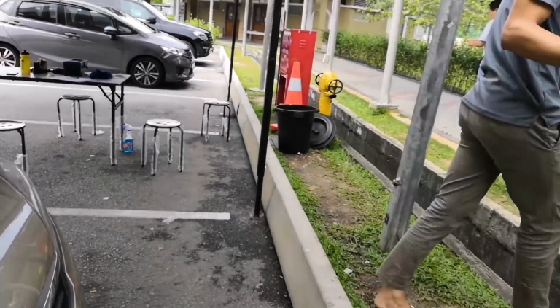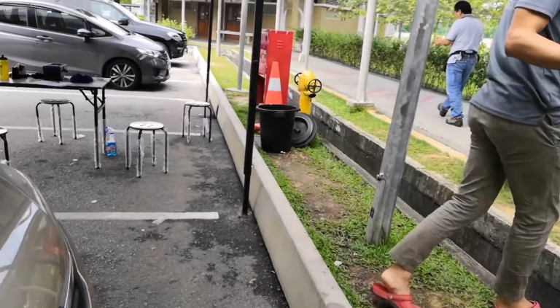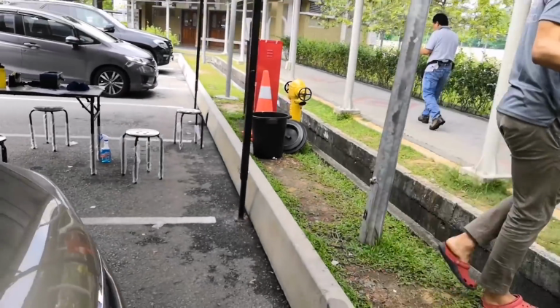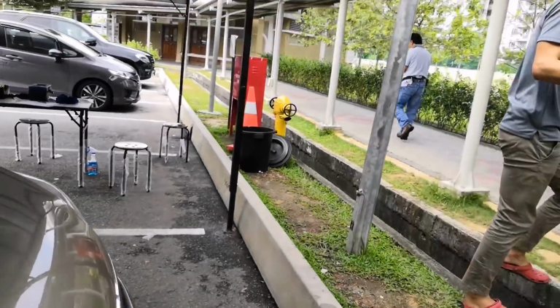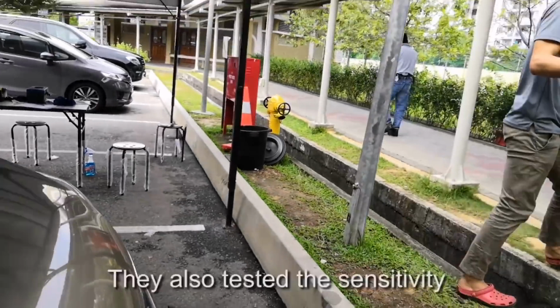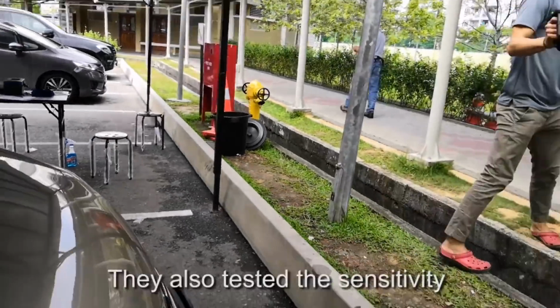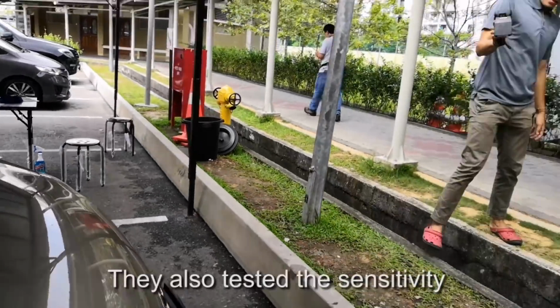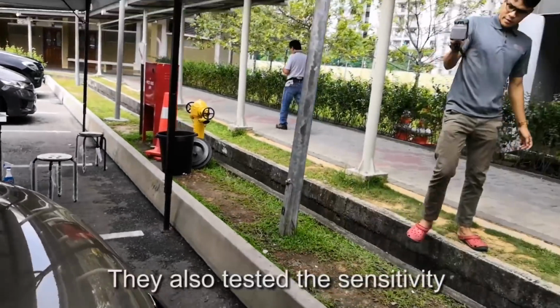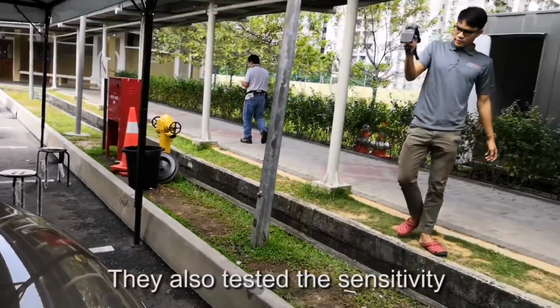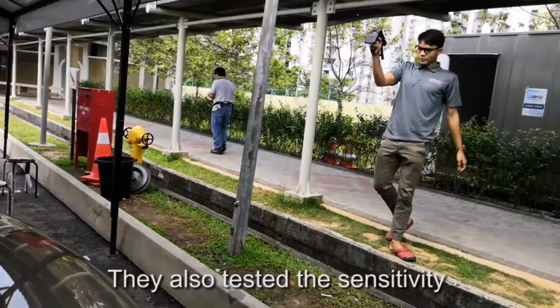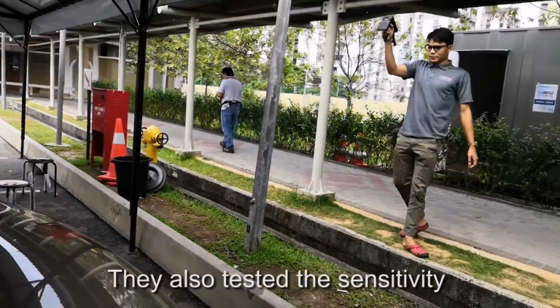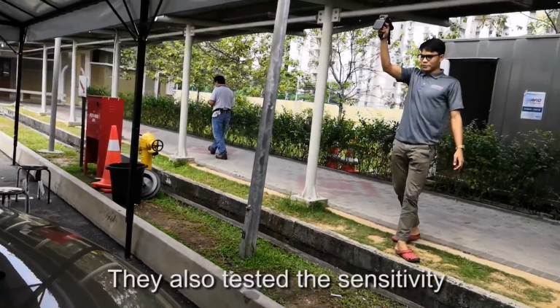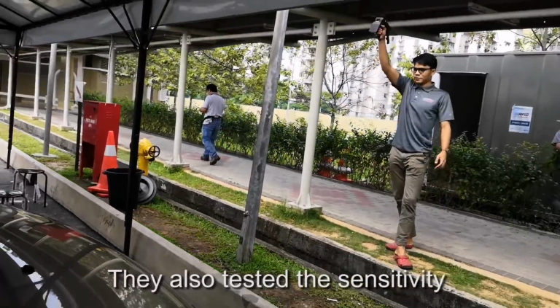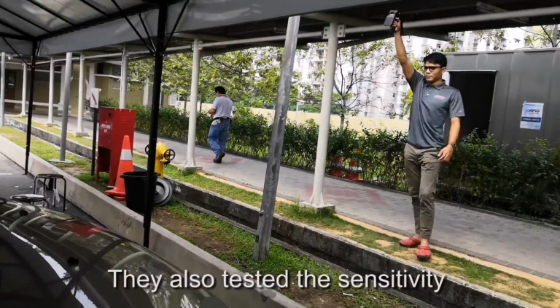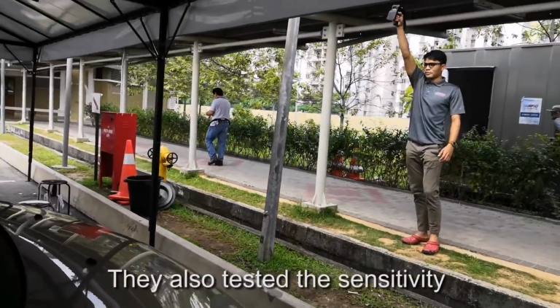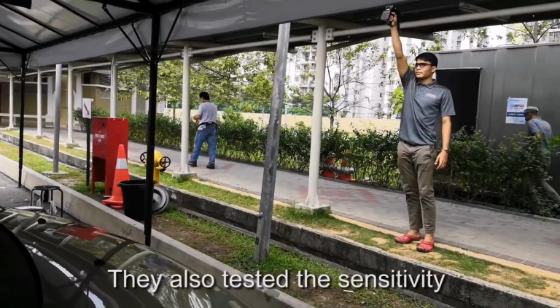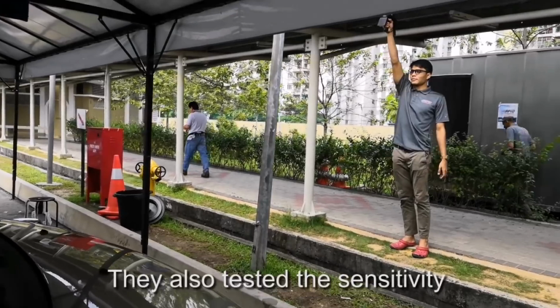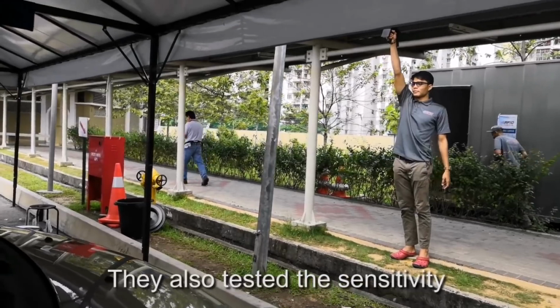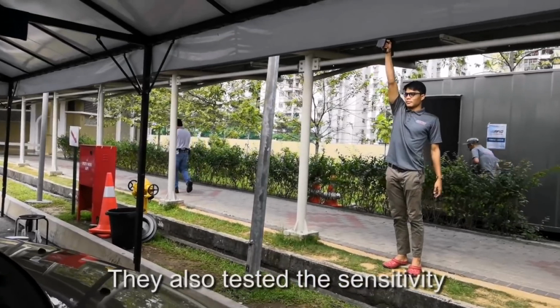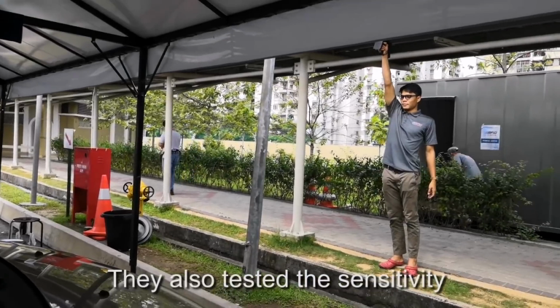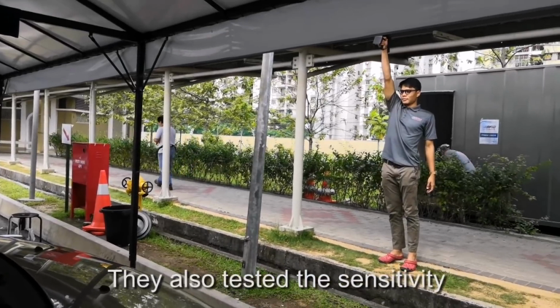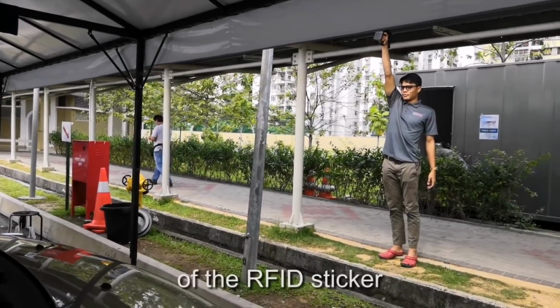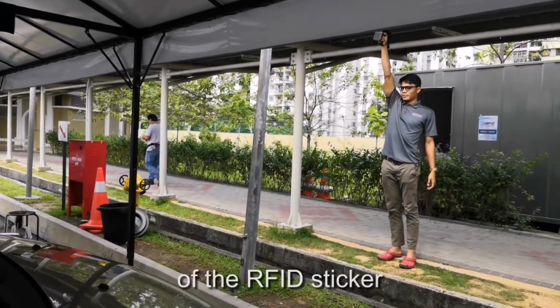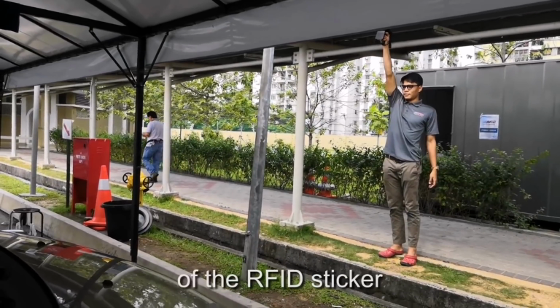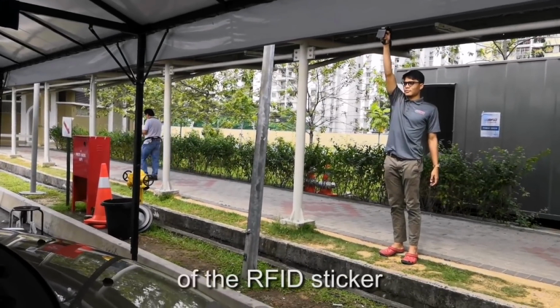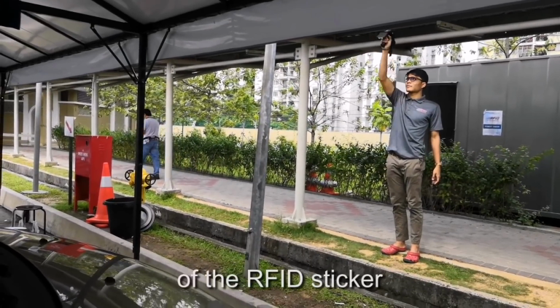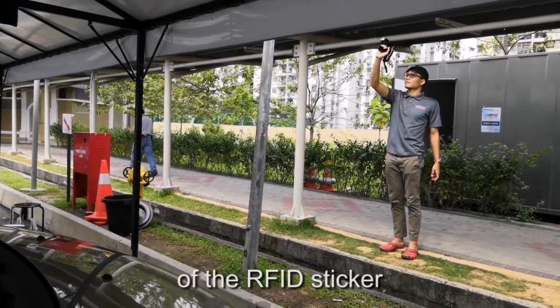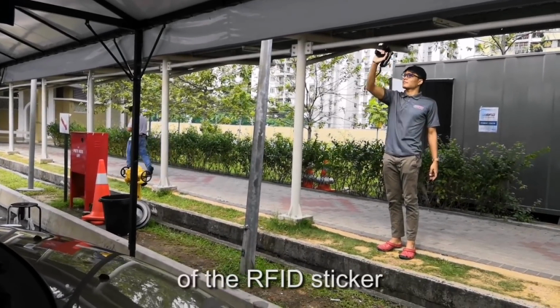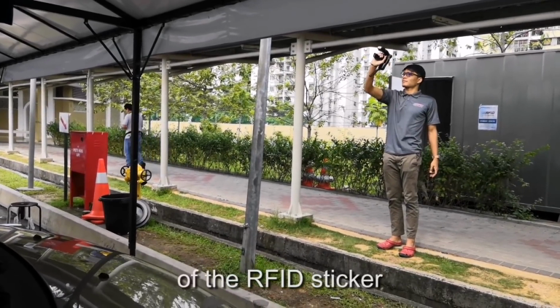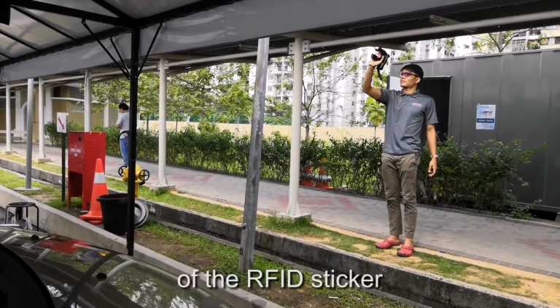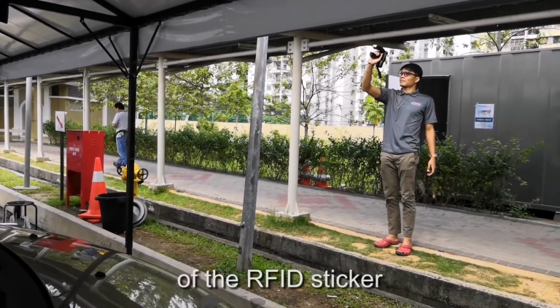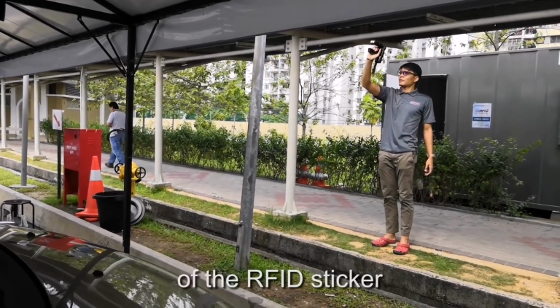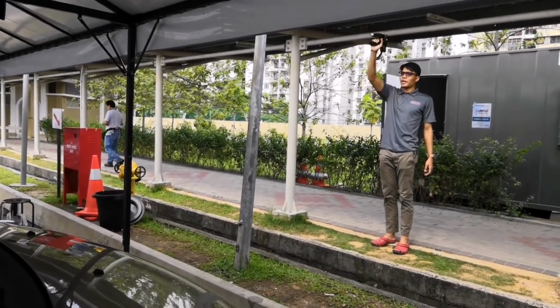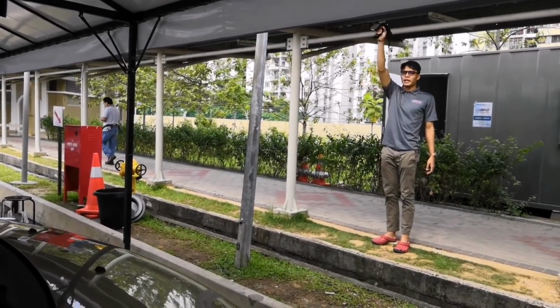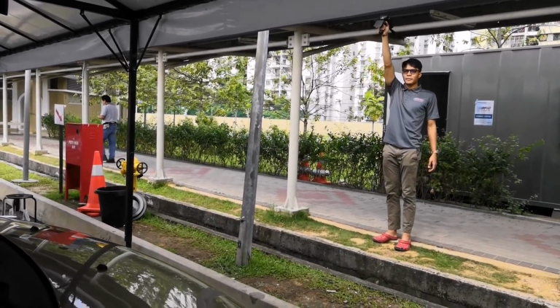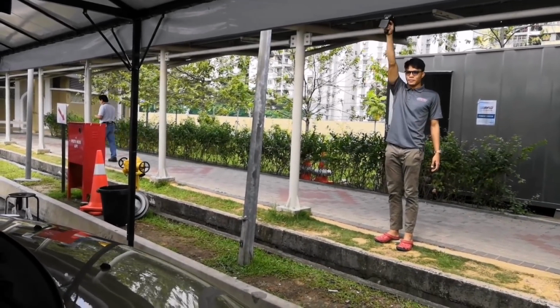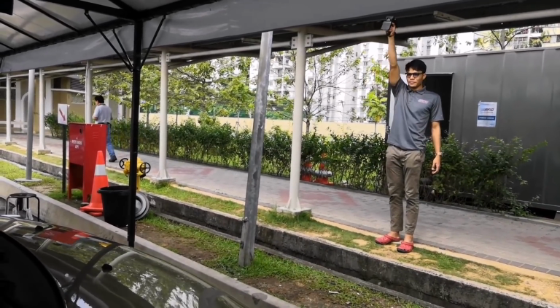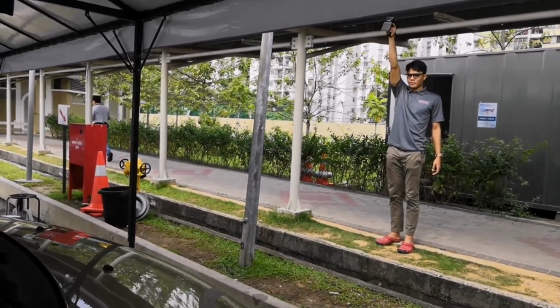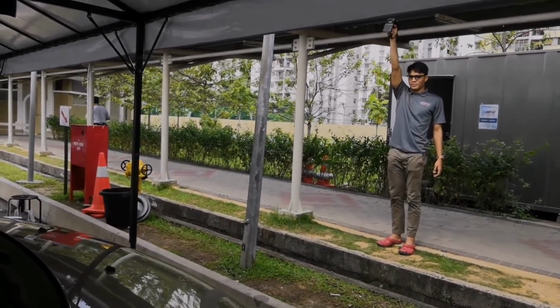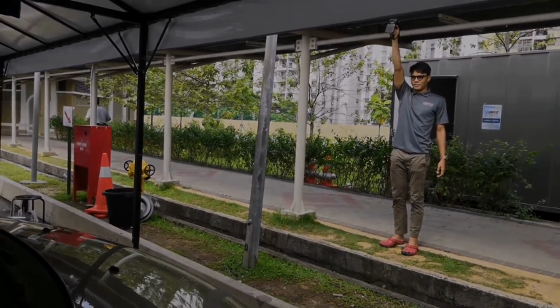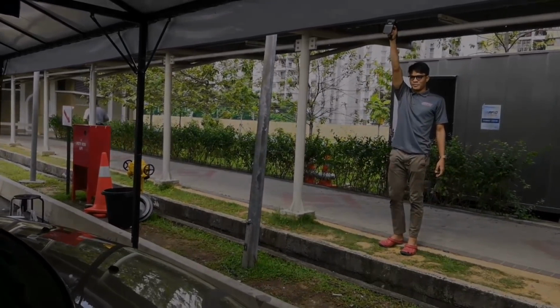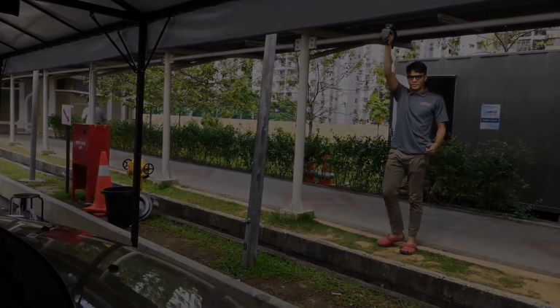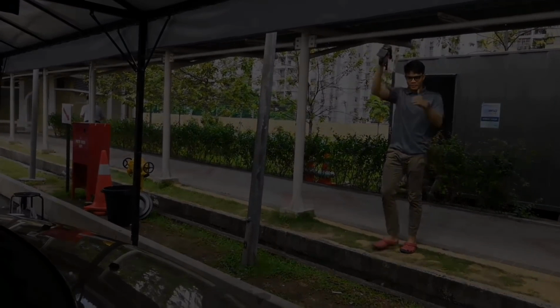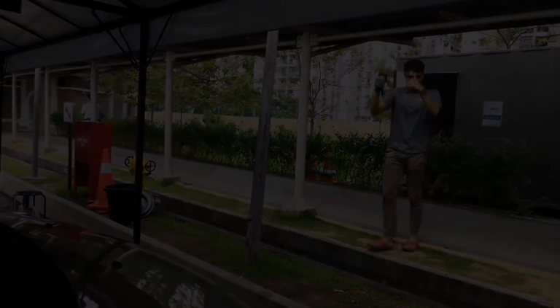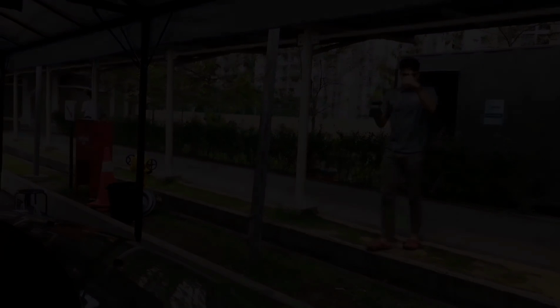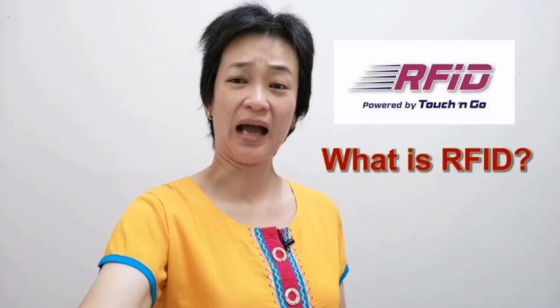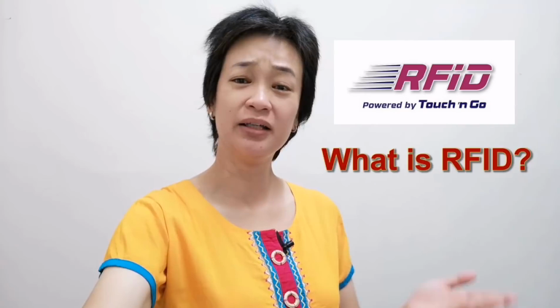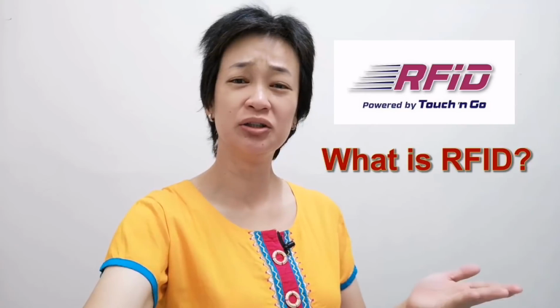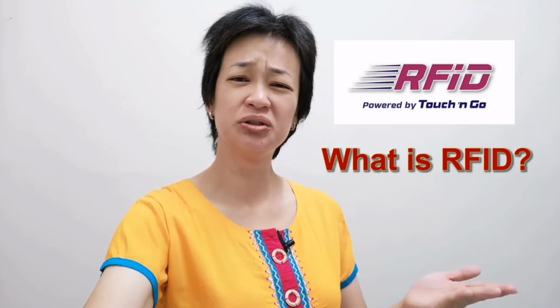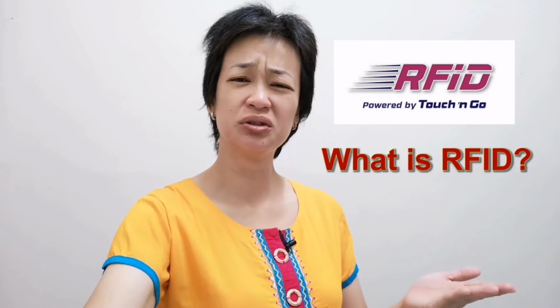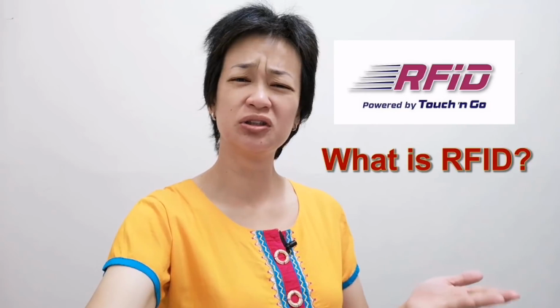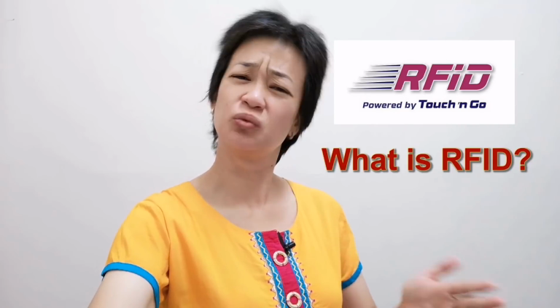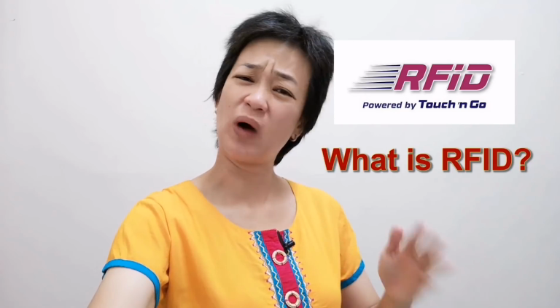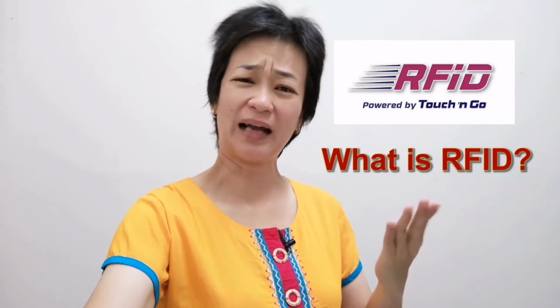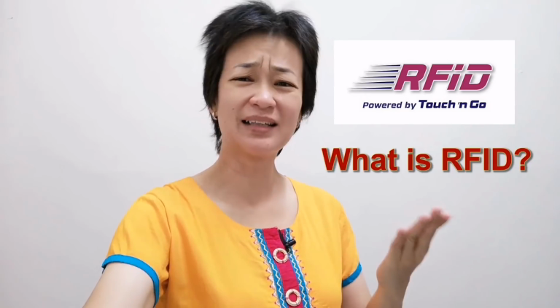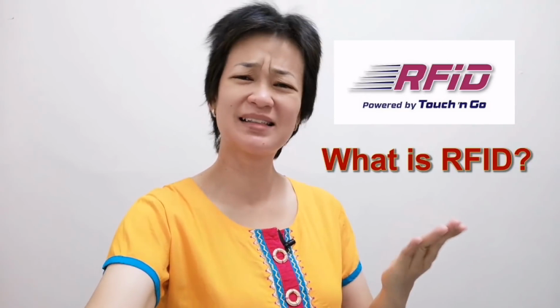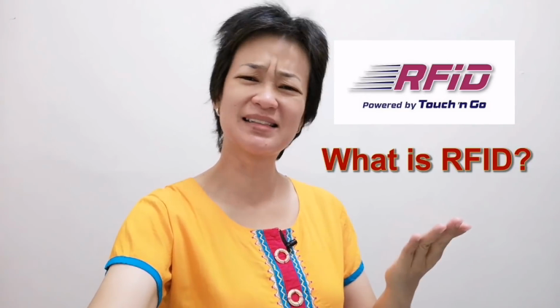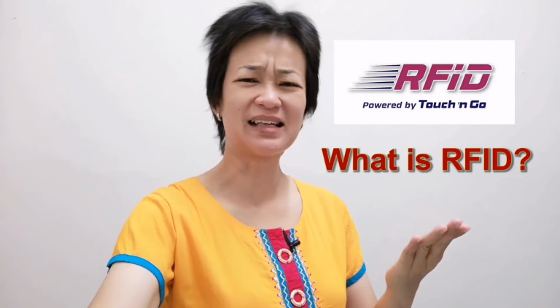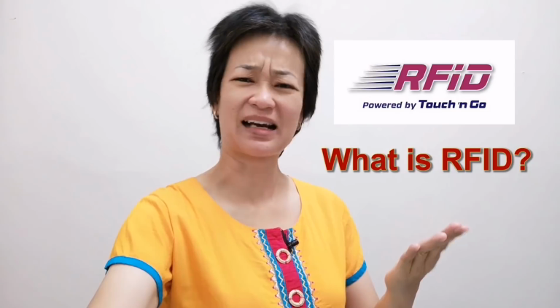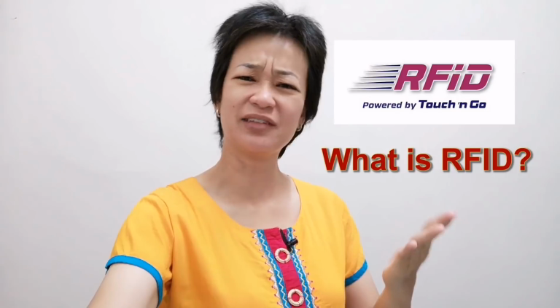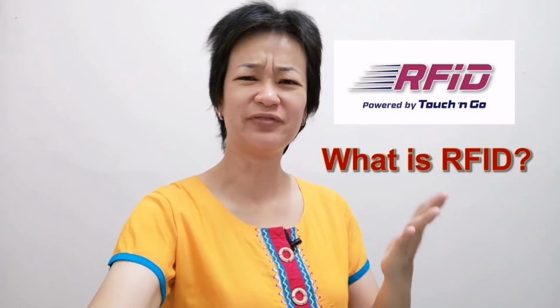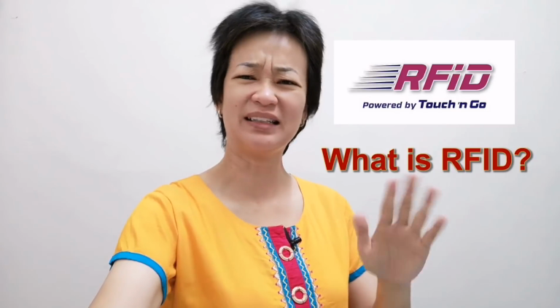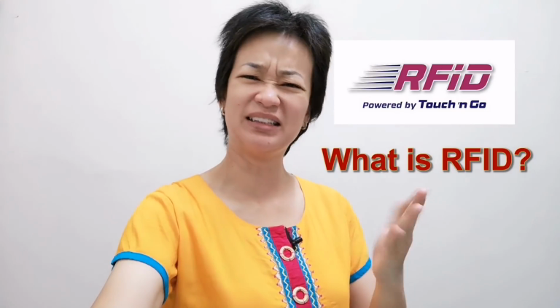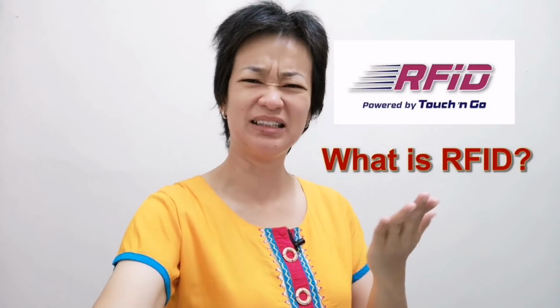They also tested the sensitivity of the RFID sticker. What is this RFID?